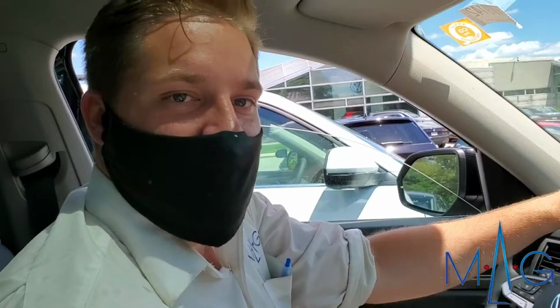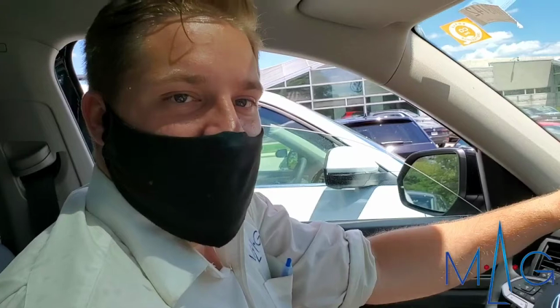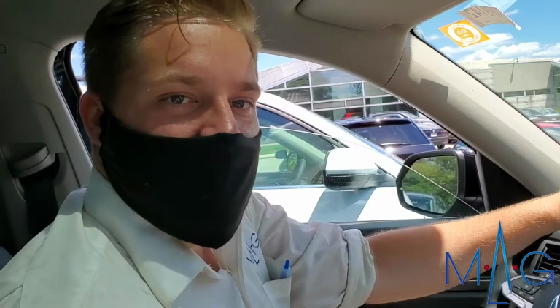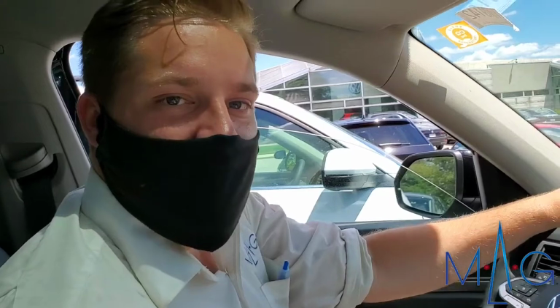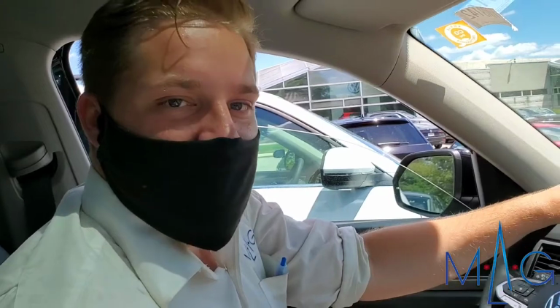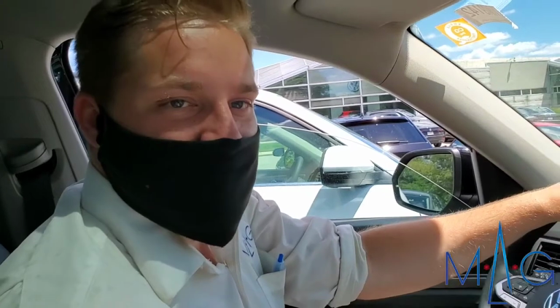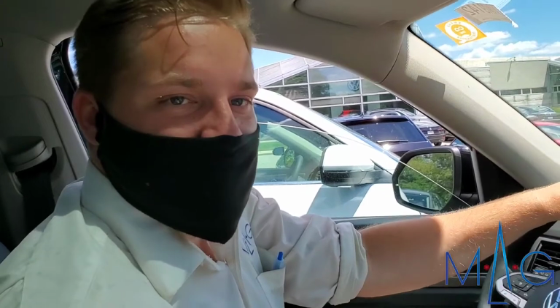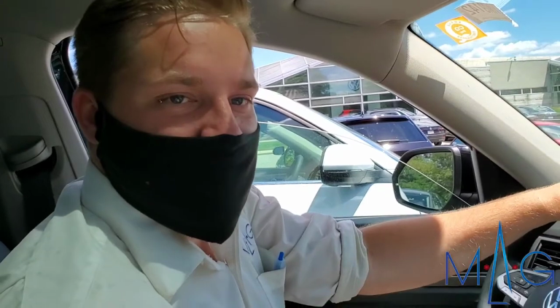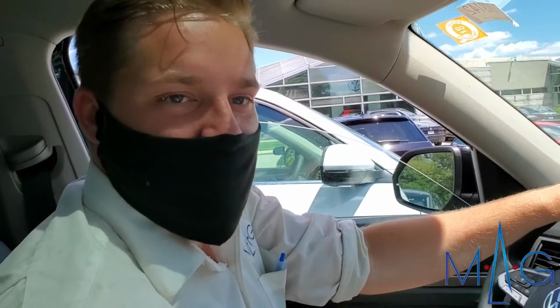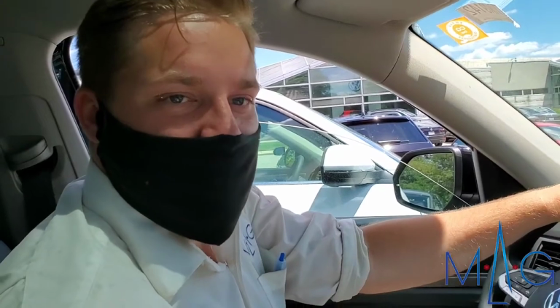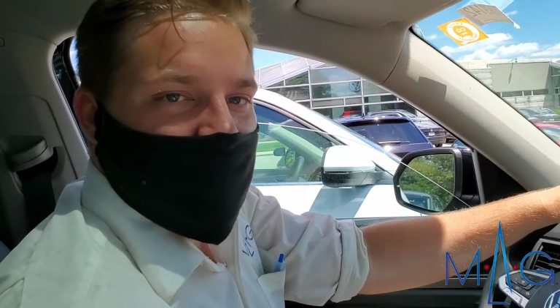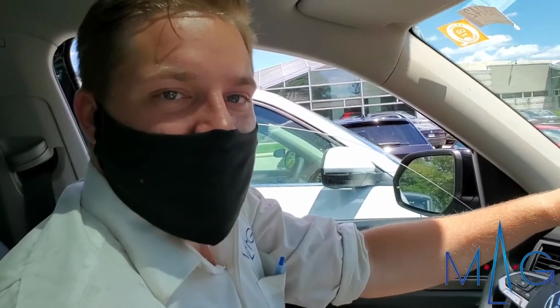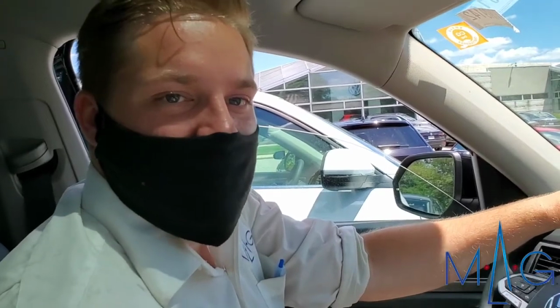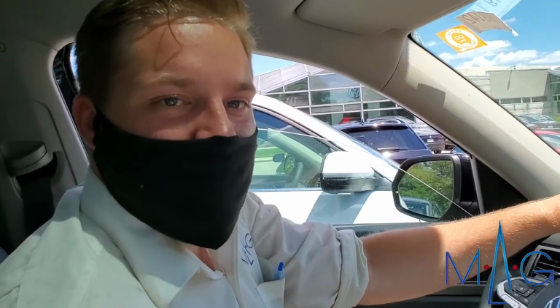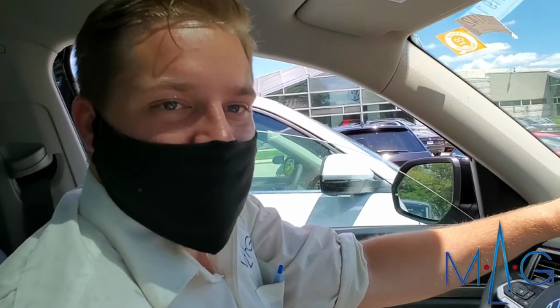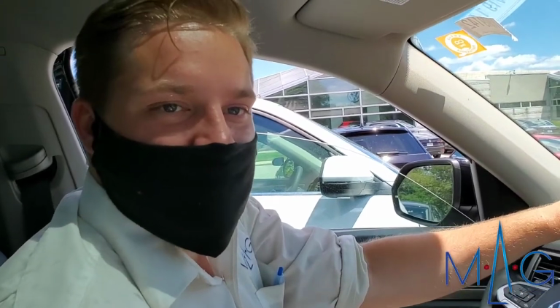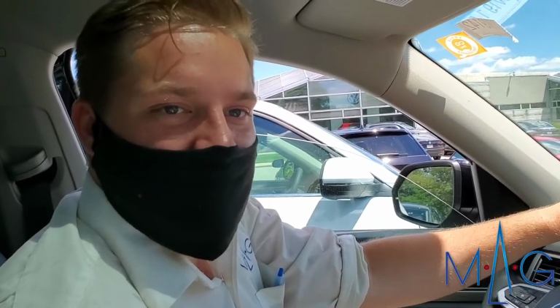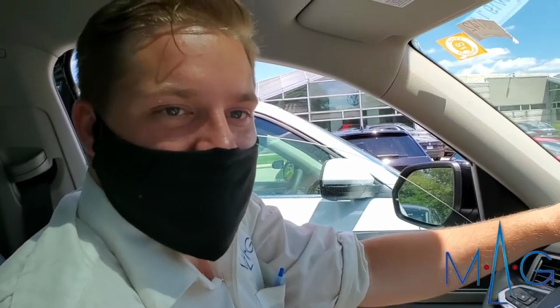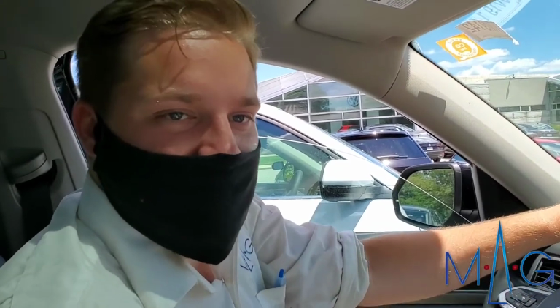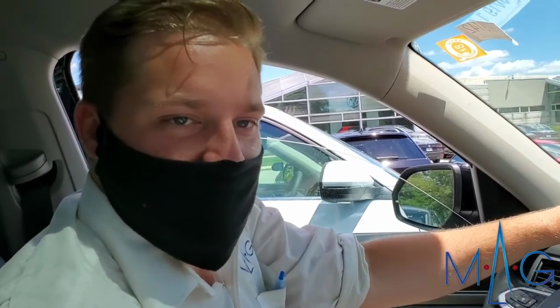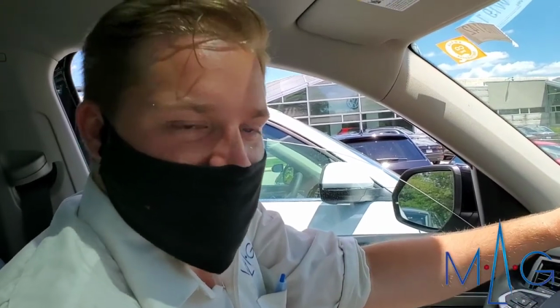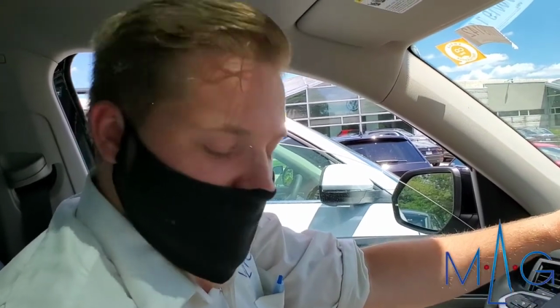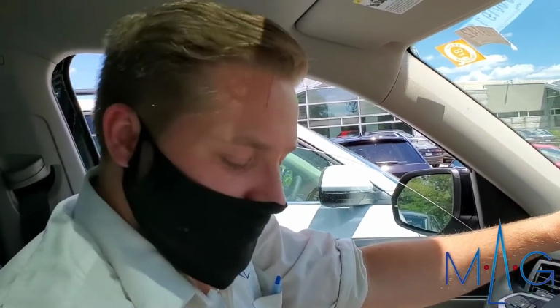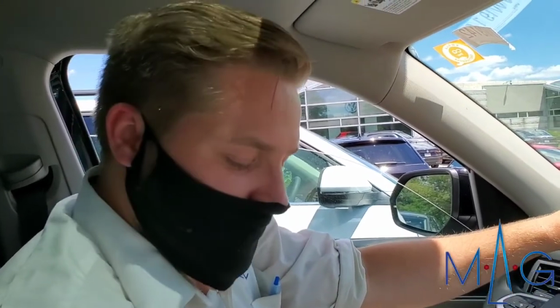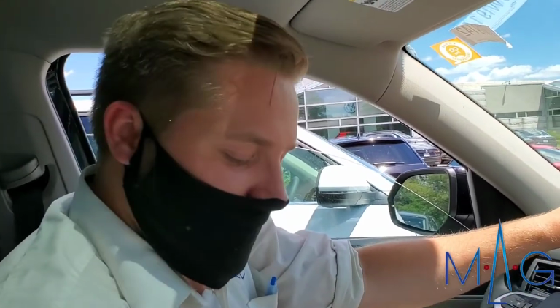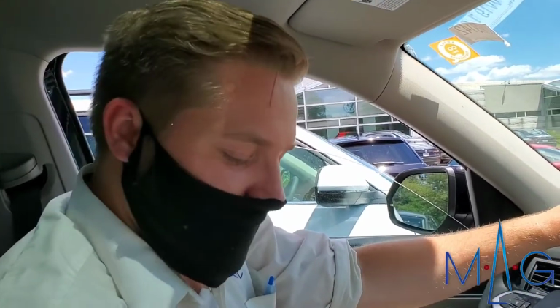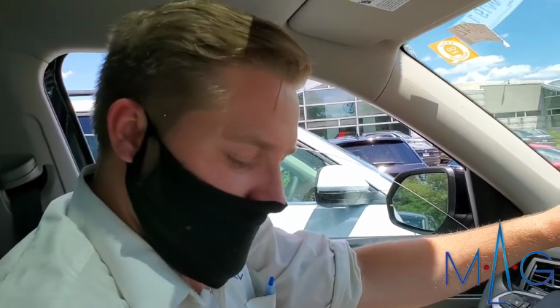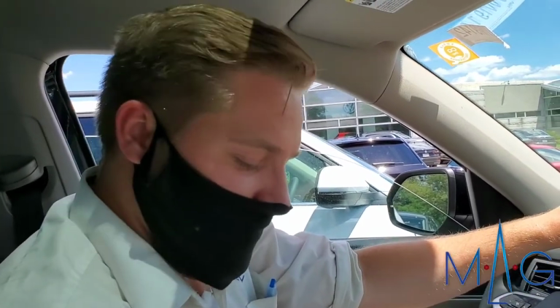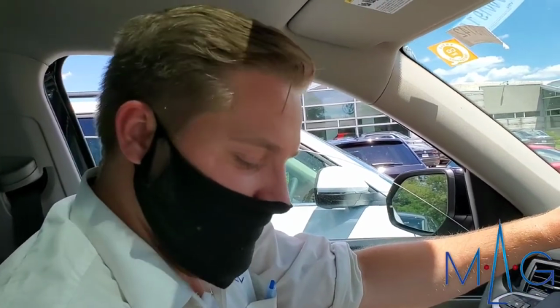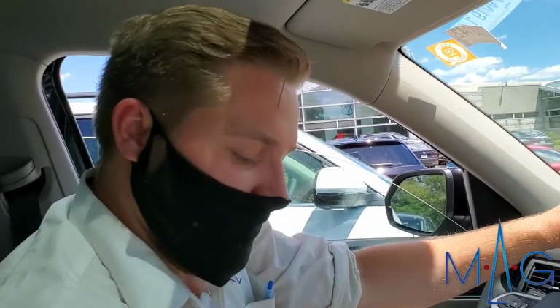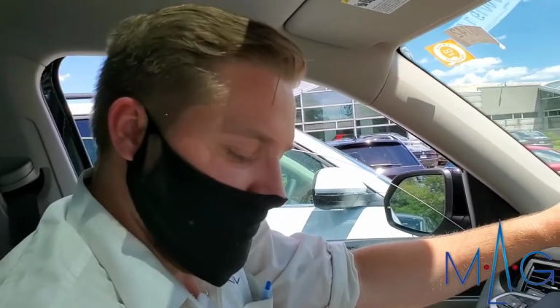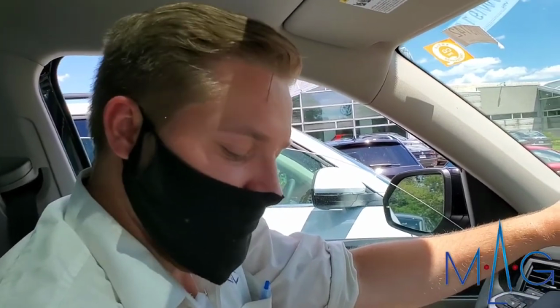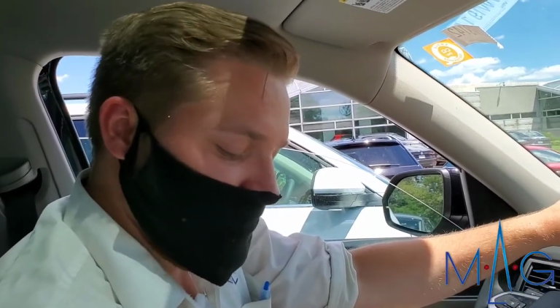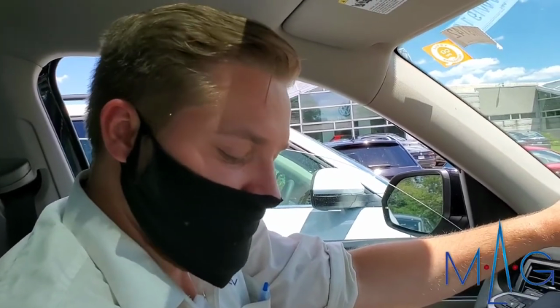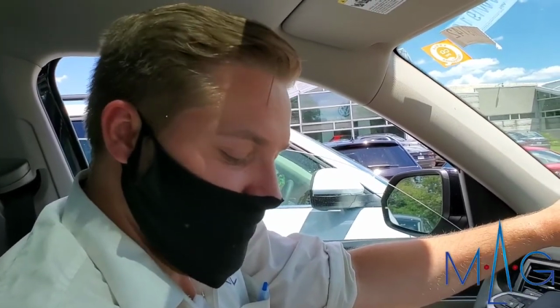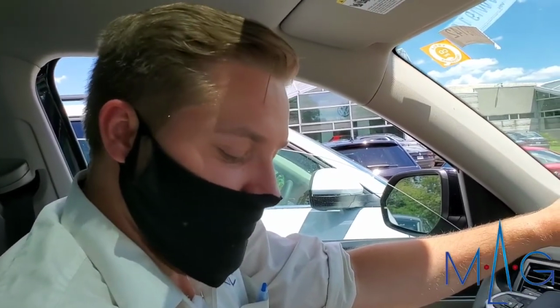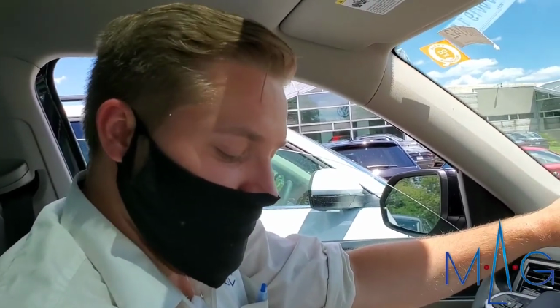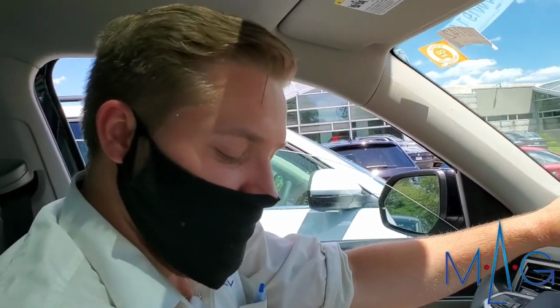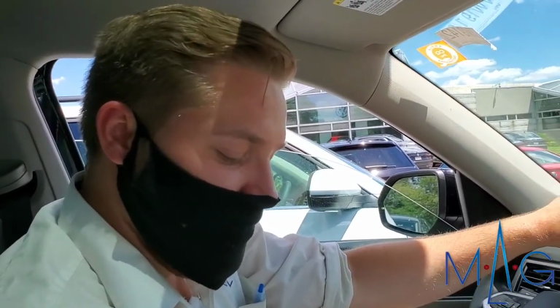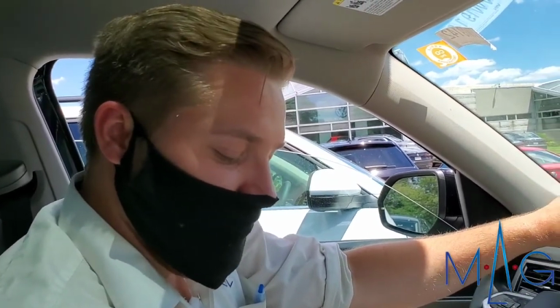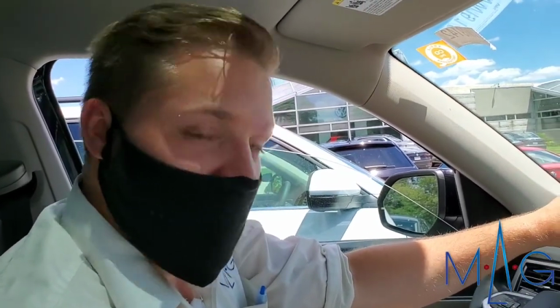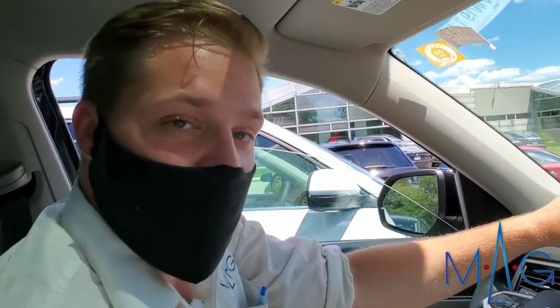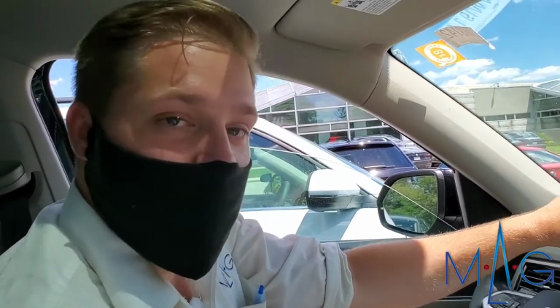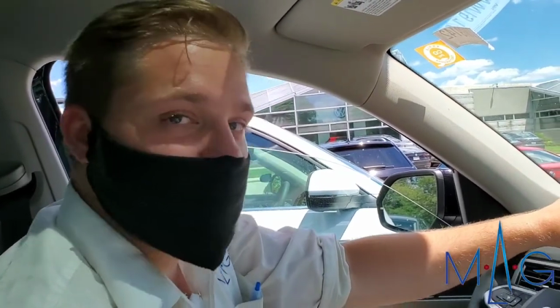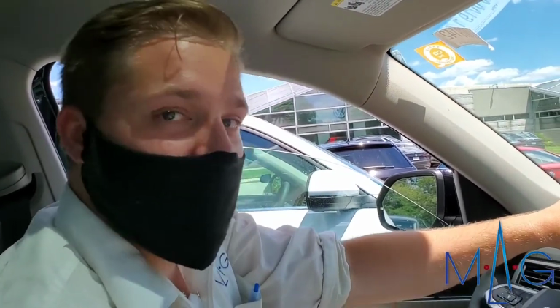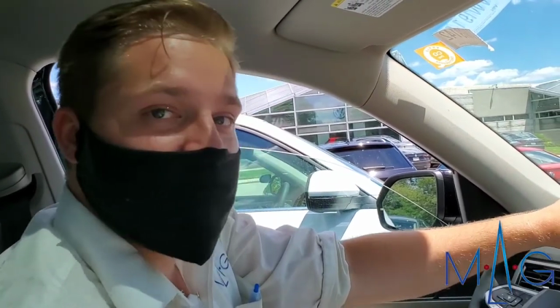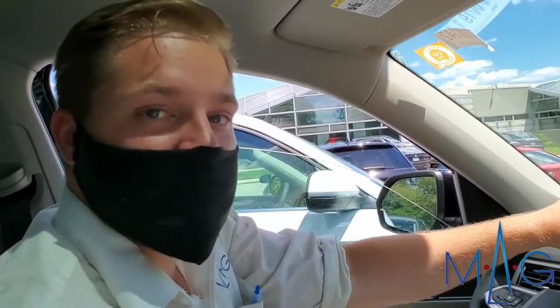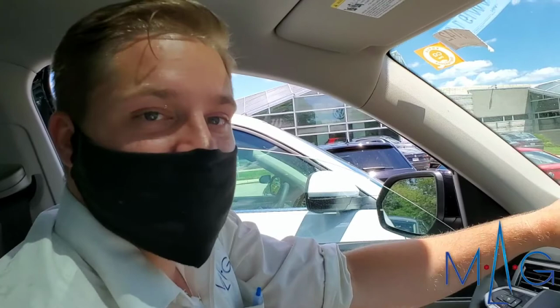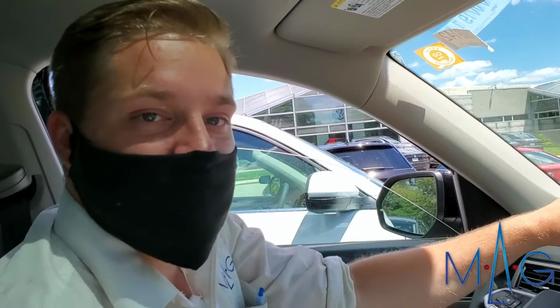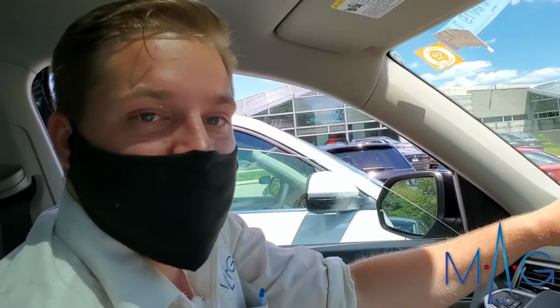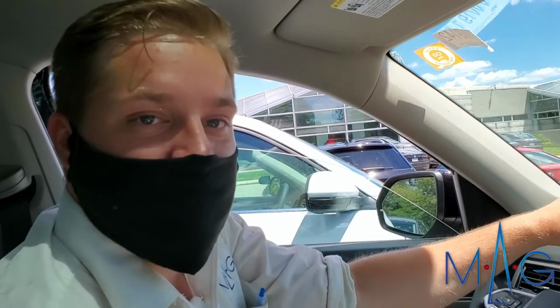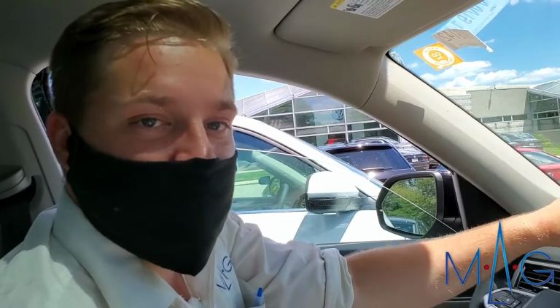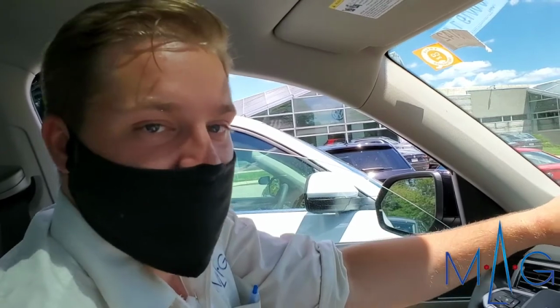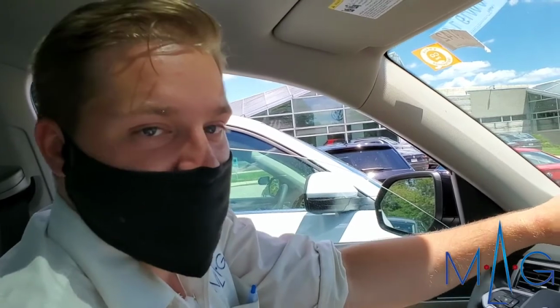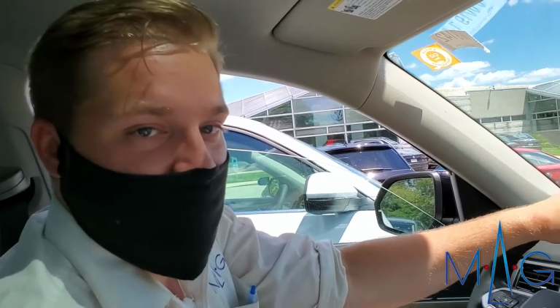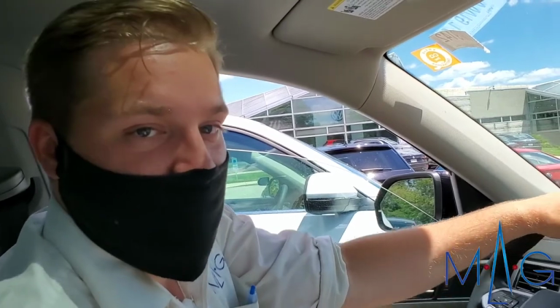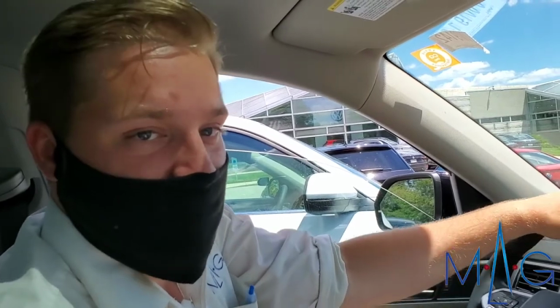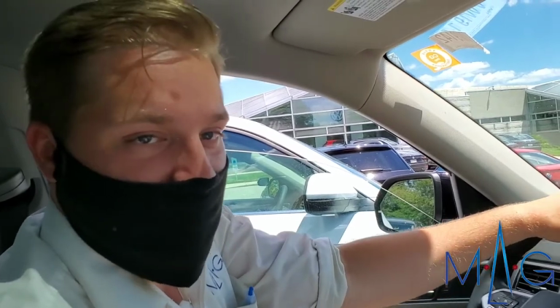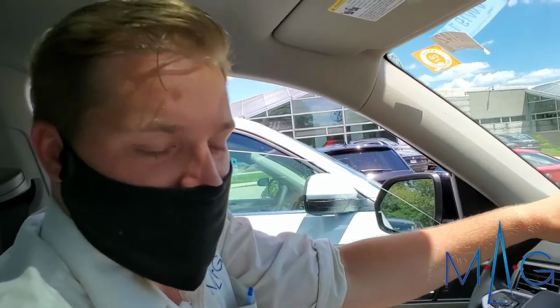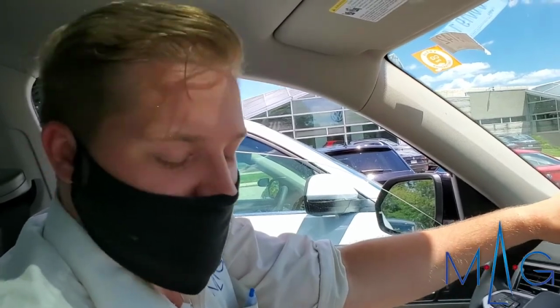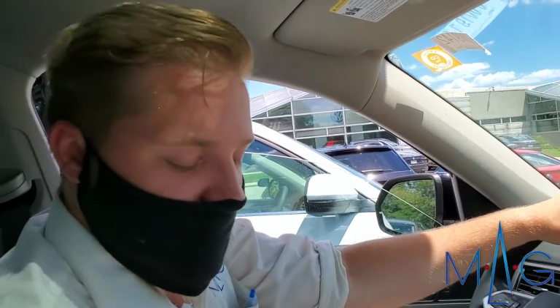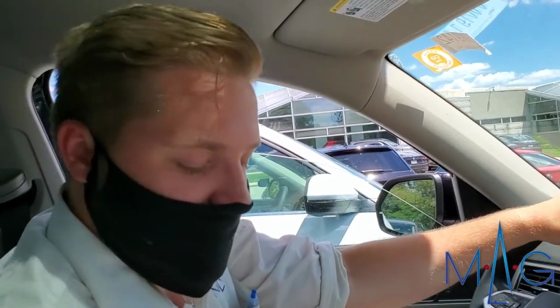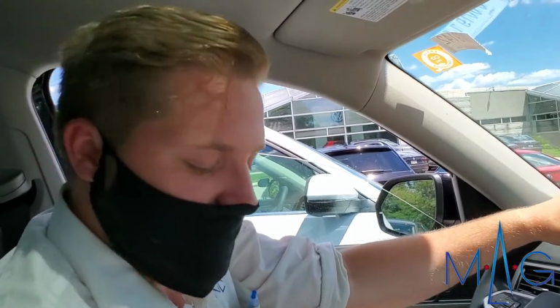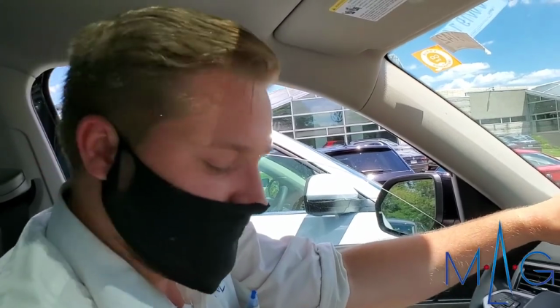Hey guys, it's Logan with MAG Volkswagen here in Dublin, Ohio, and I'm going to be showing you the all-wheel drive system in the 2021 Volkswagen Atlas.